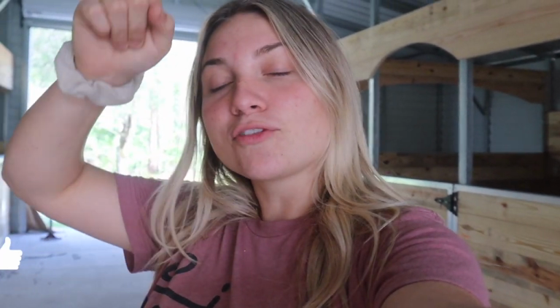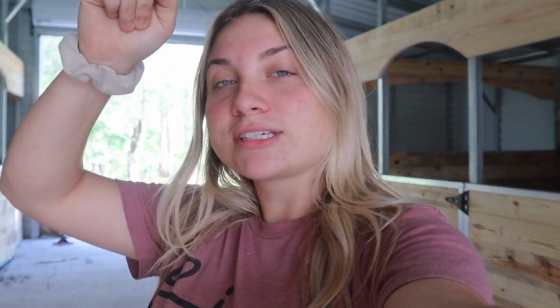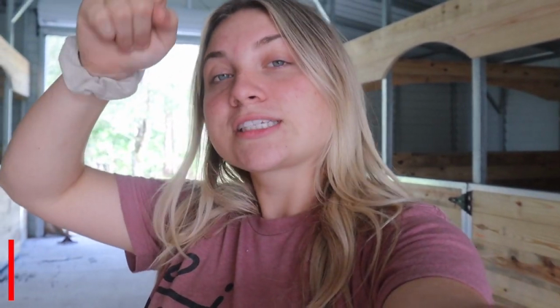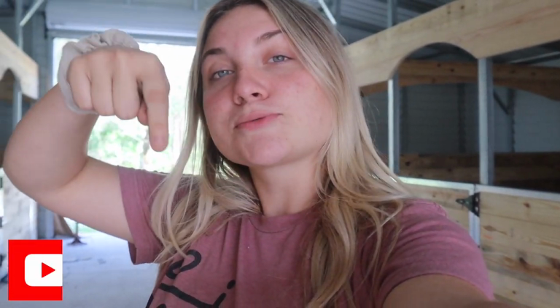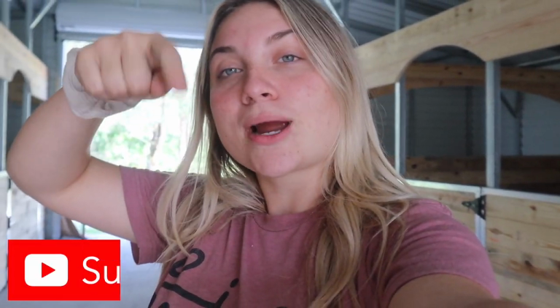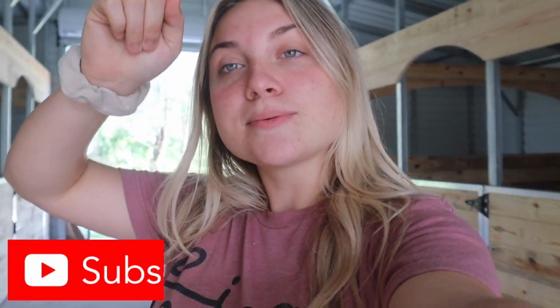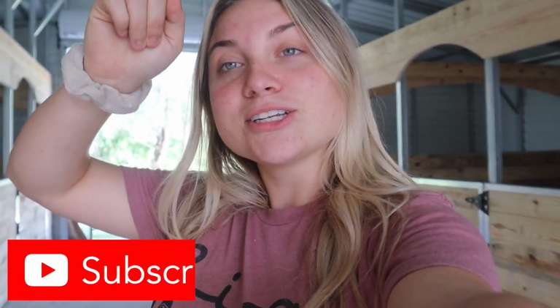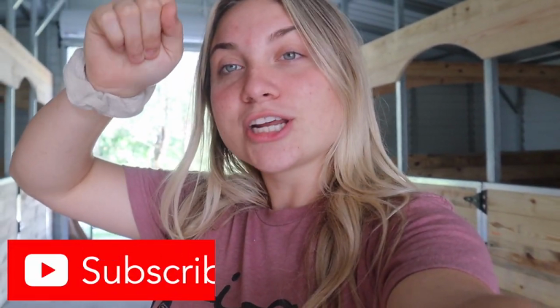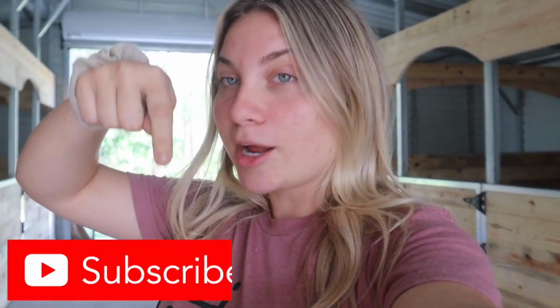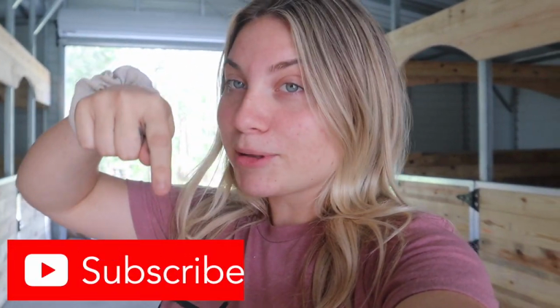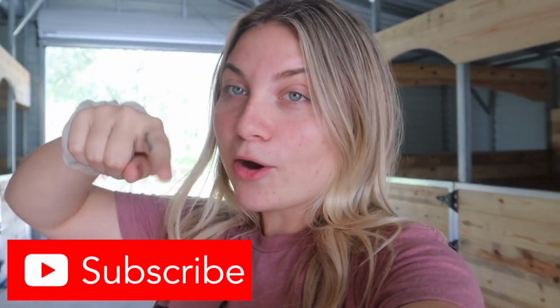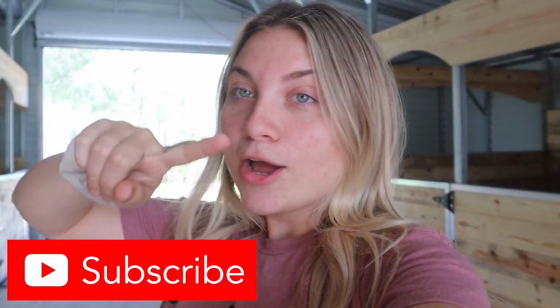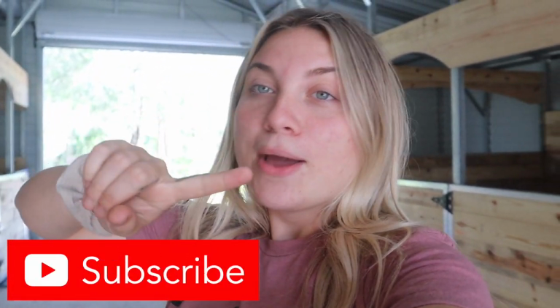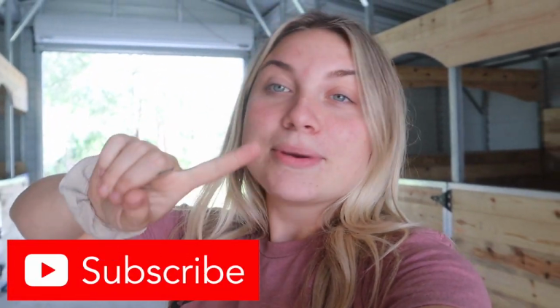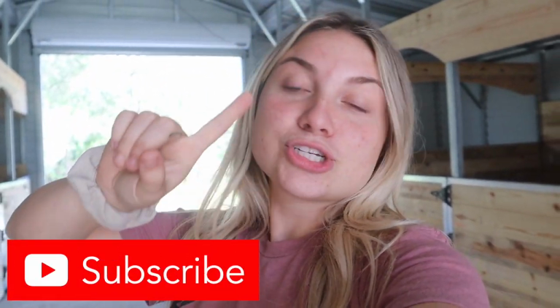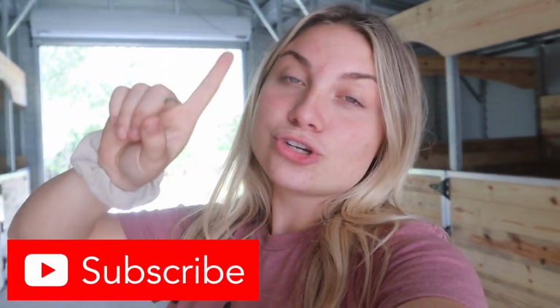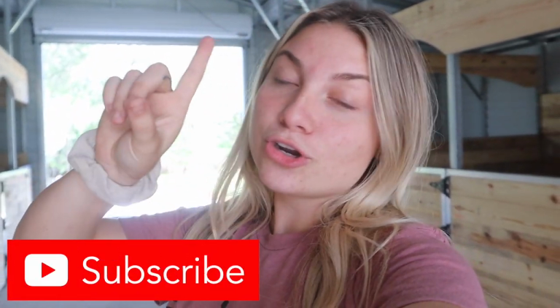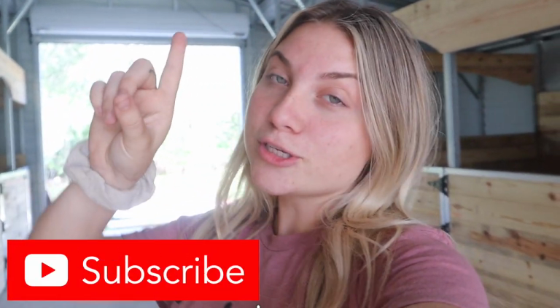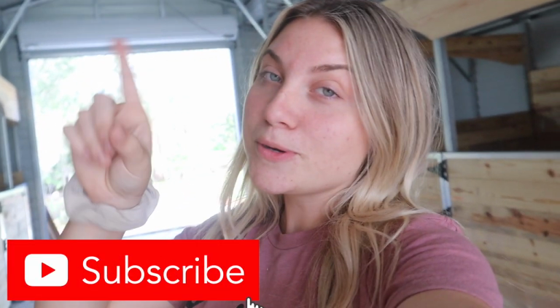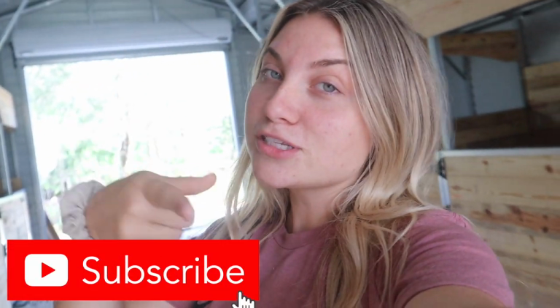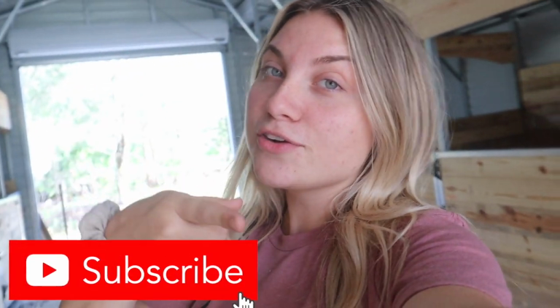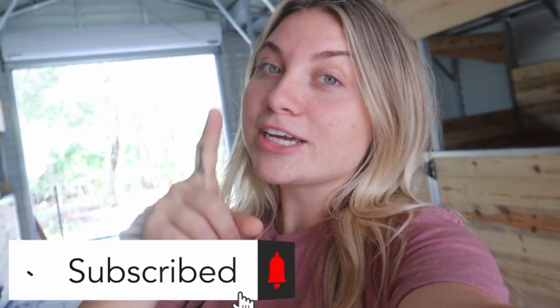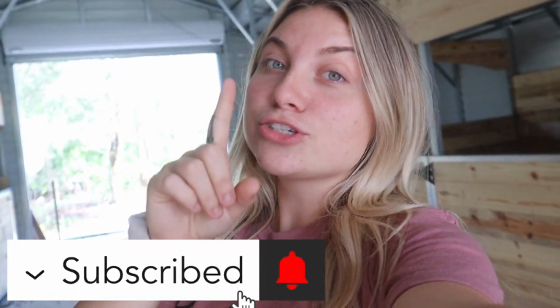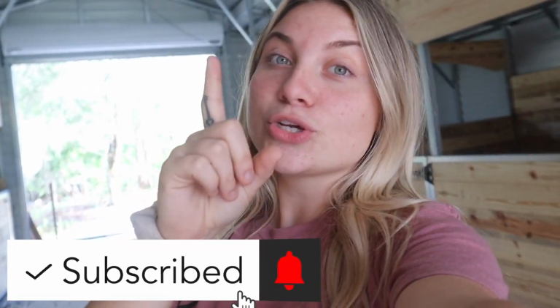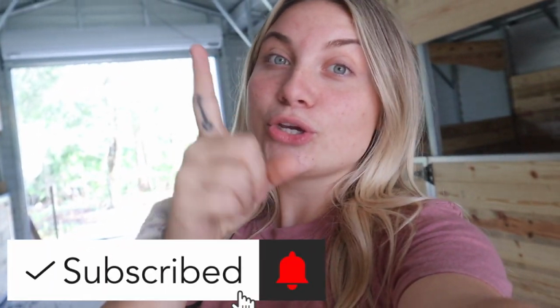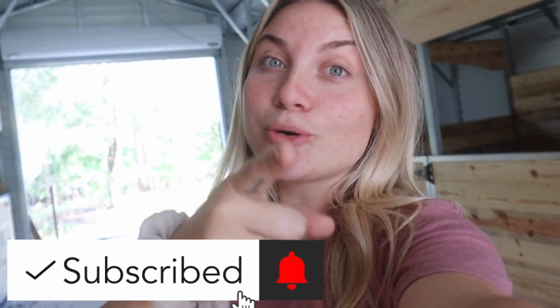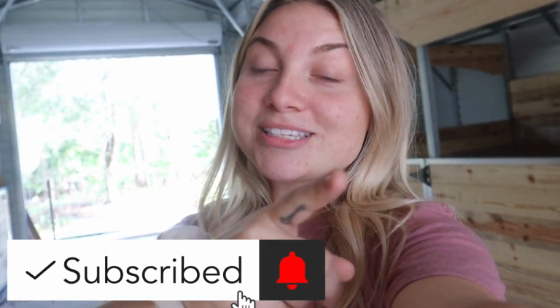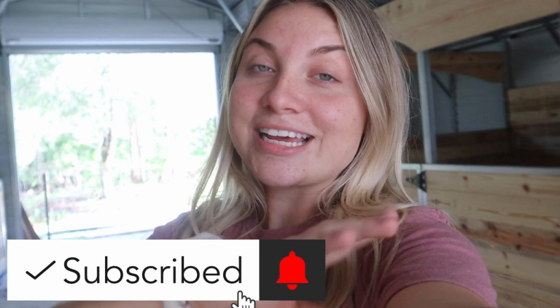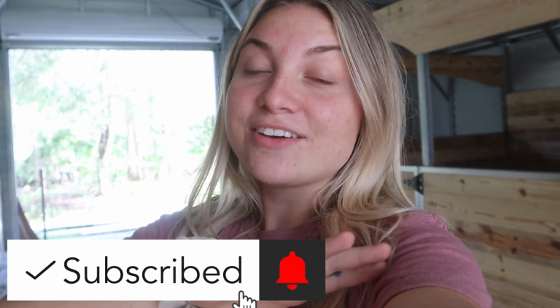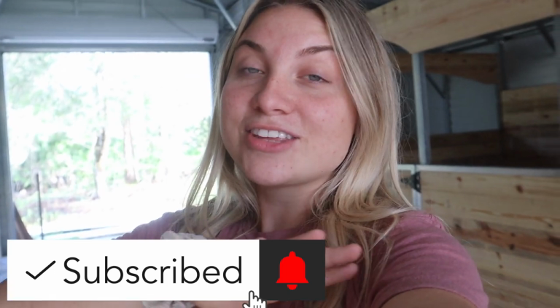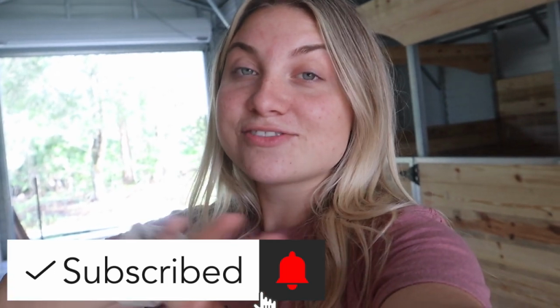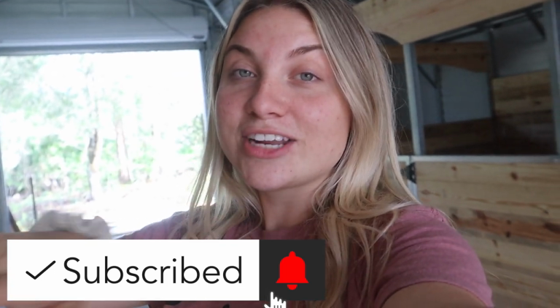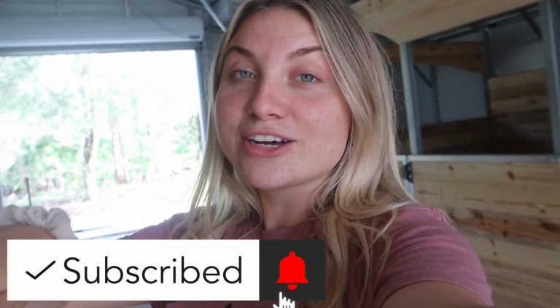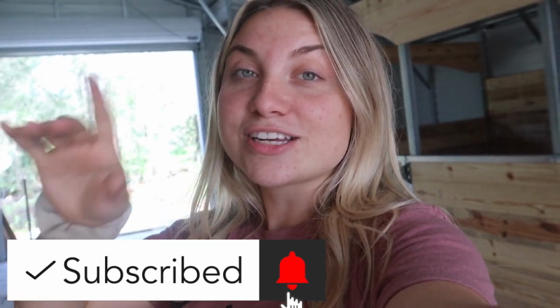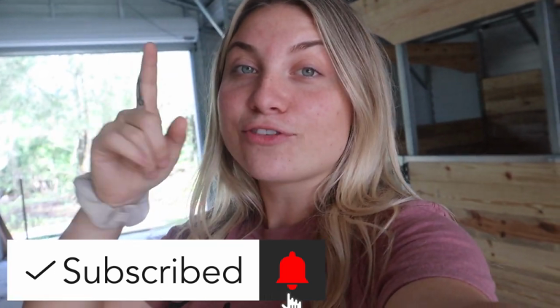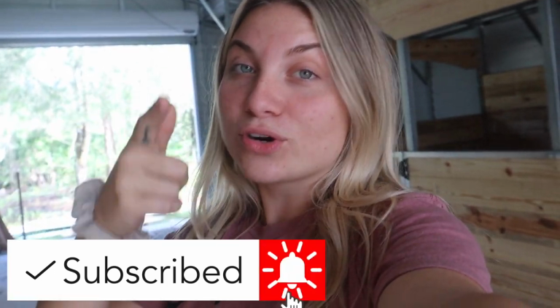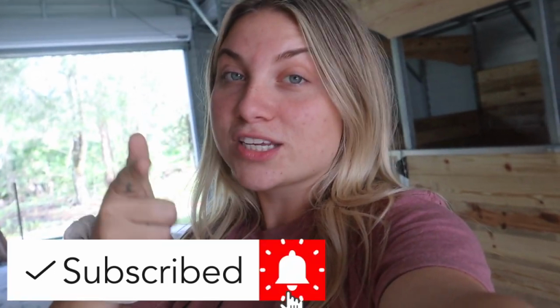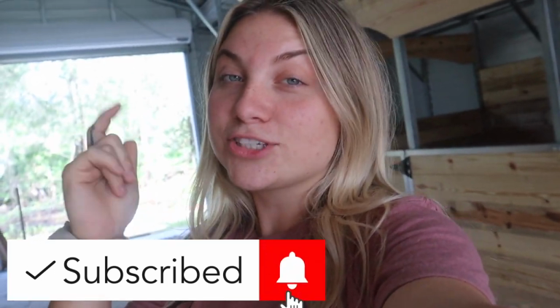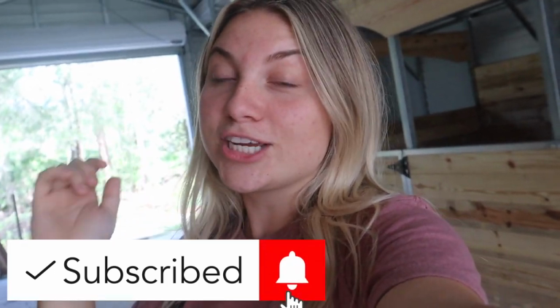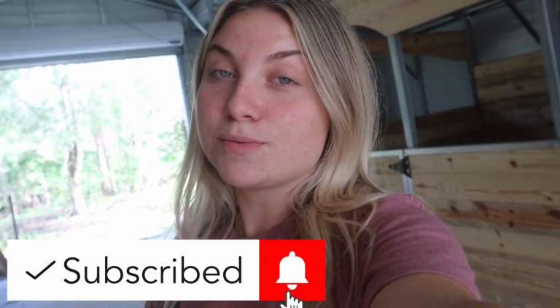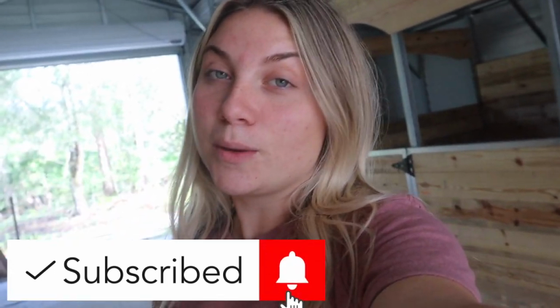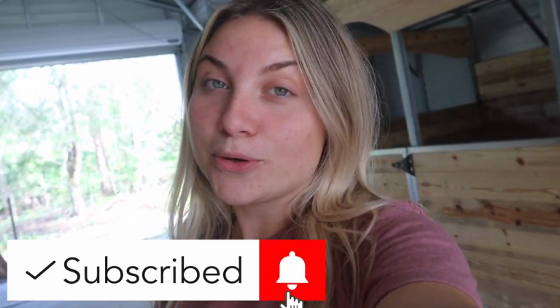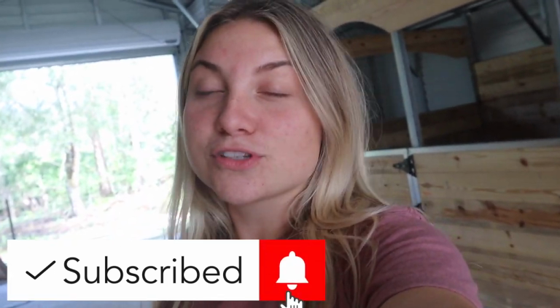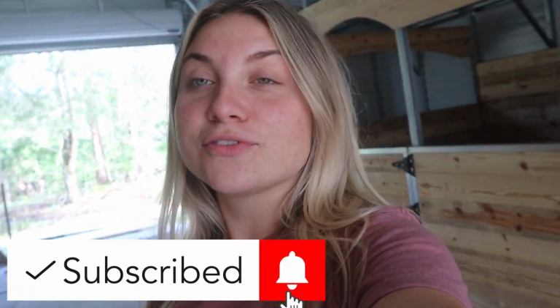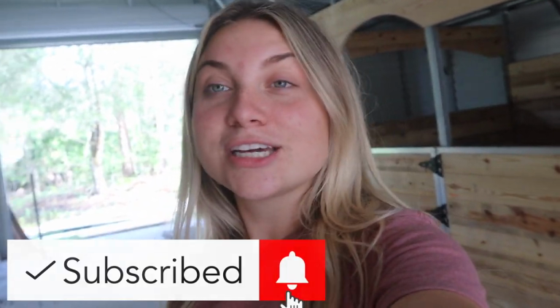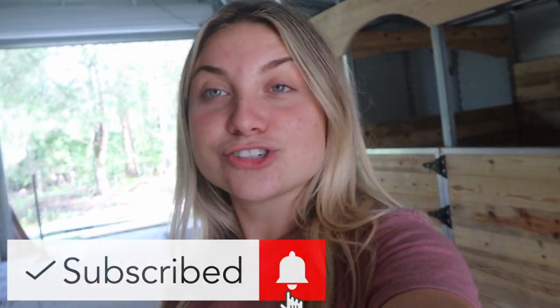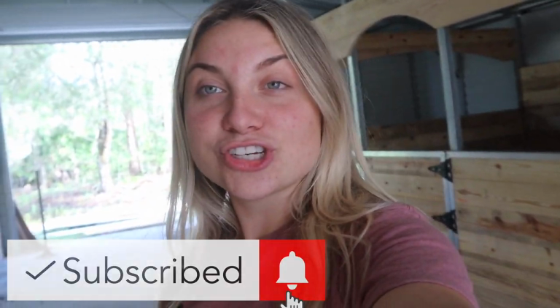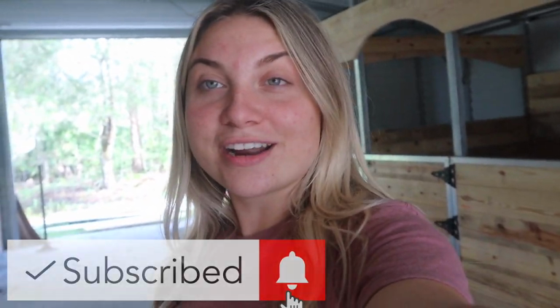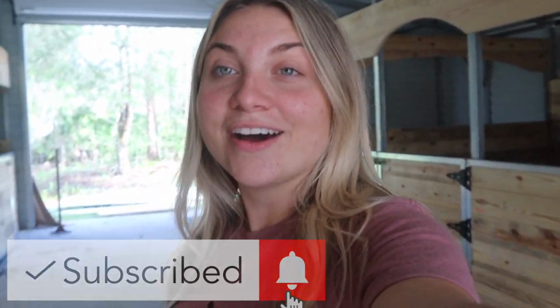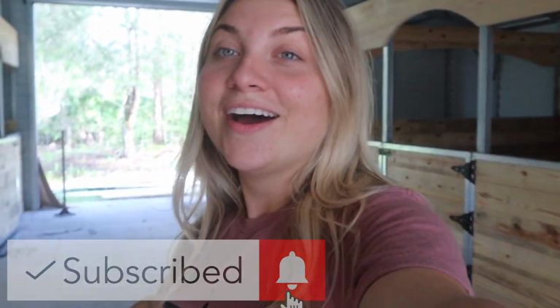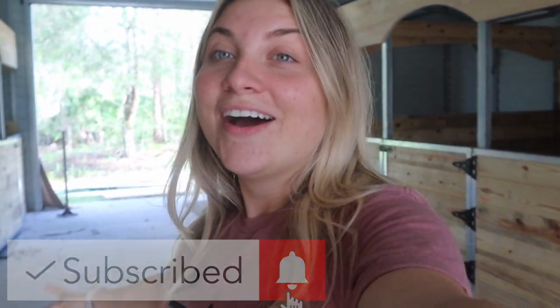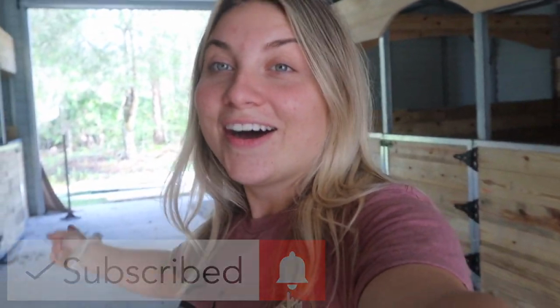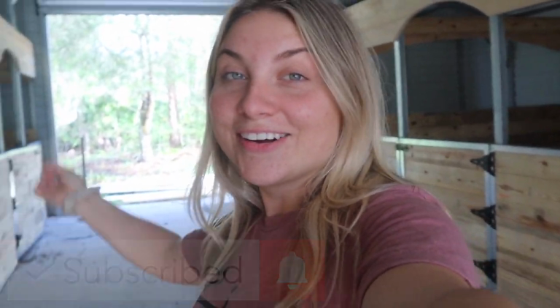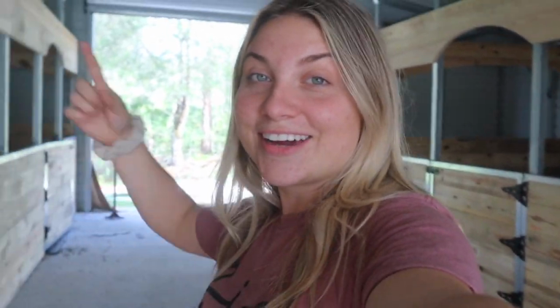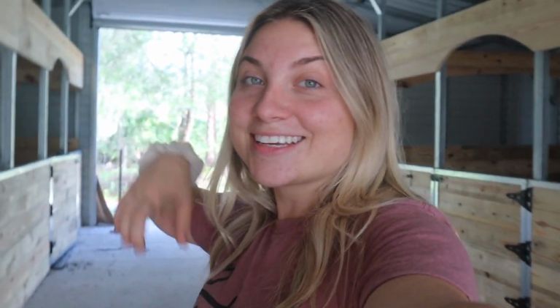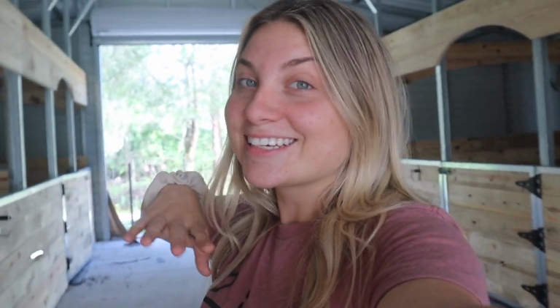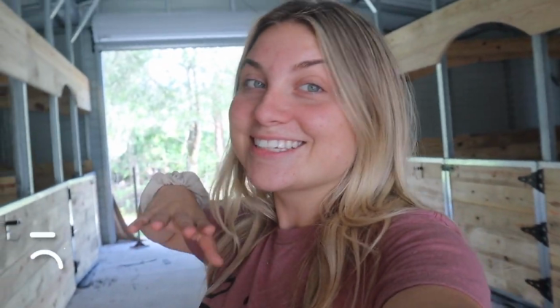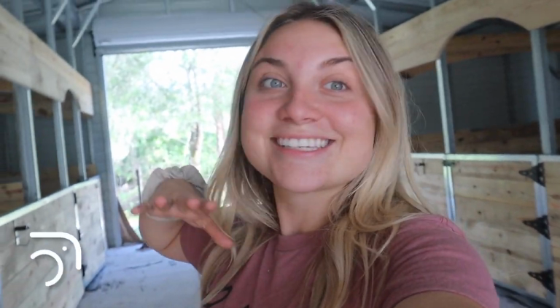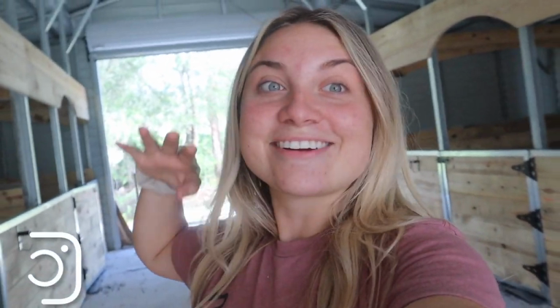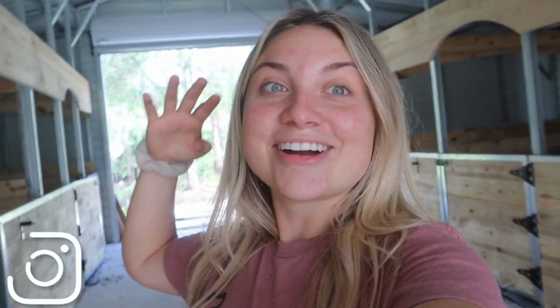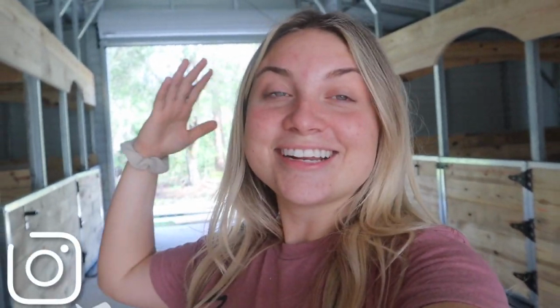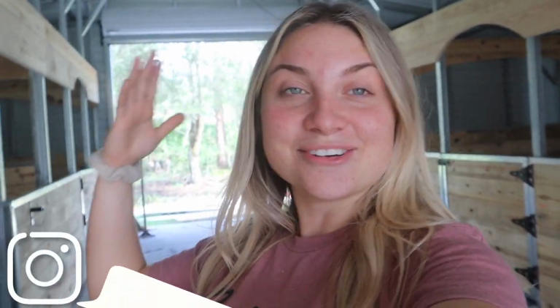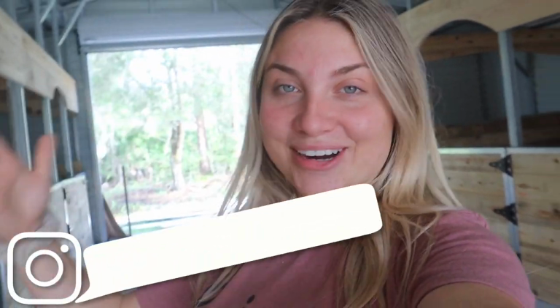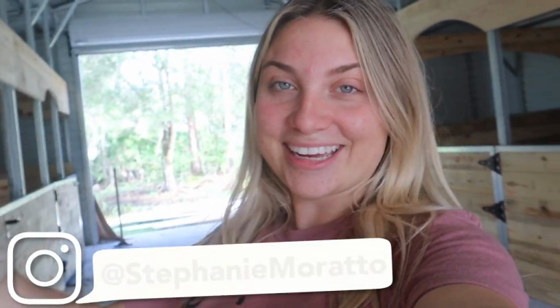Don't forget to subscribe to my channel down below. Make sure you turn on those post notifications so you don't miss any of these videos, and of course have a chance to be a post notification shout out. Alright you guys, let's just get right into working.